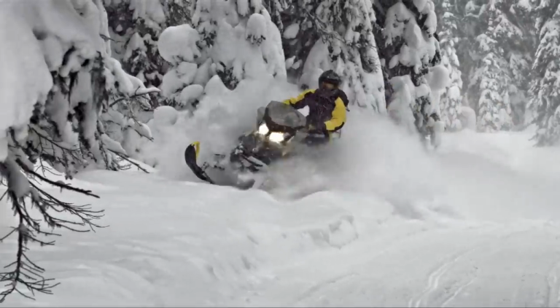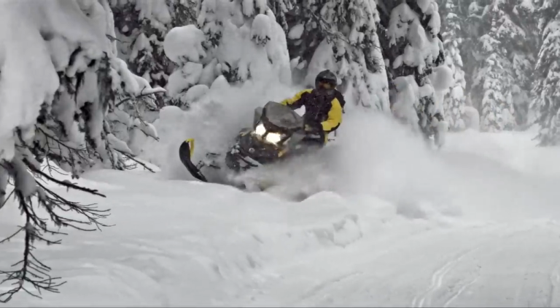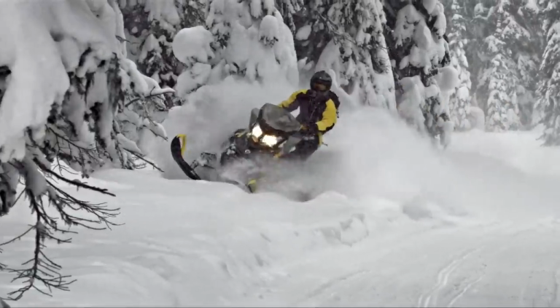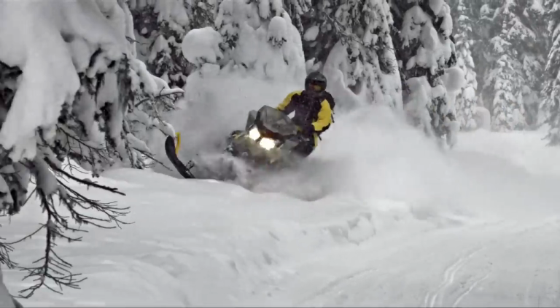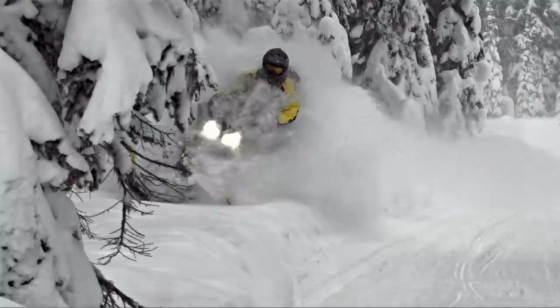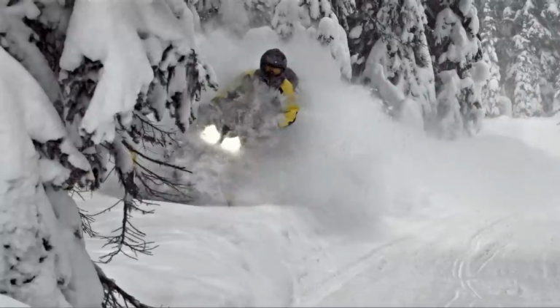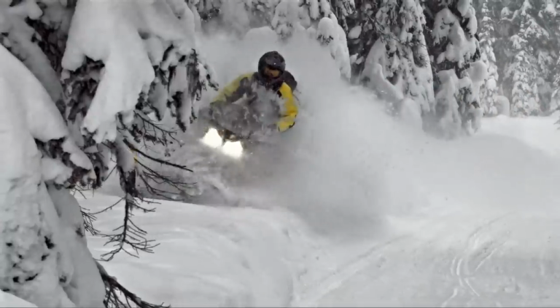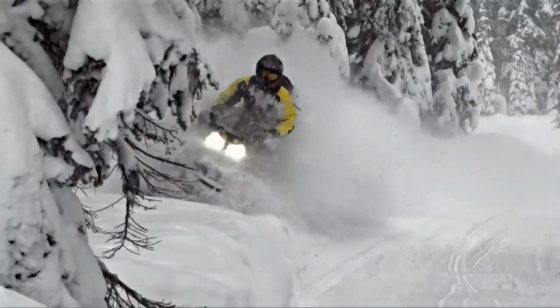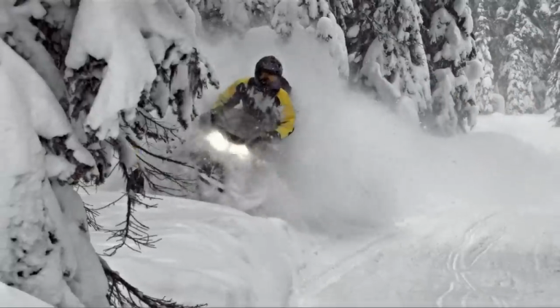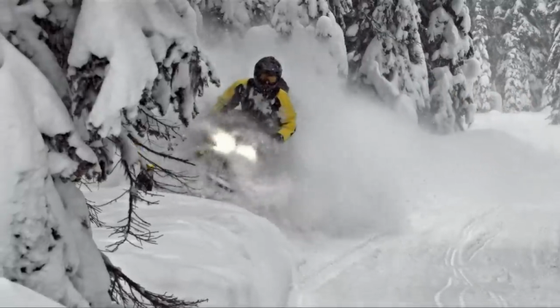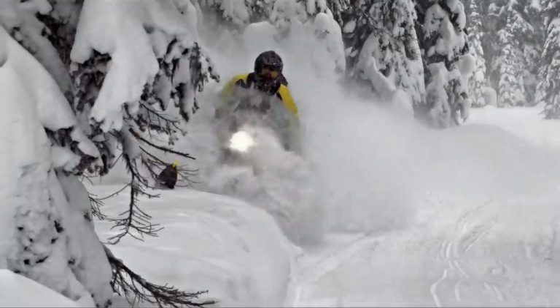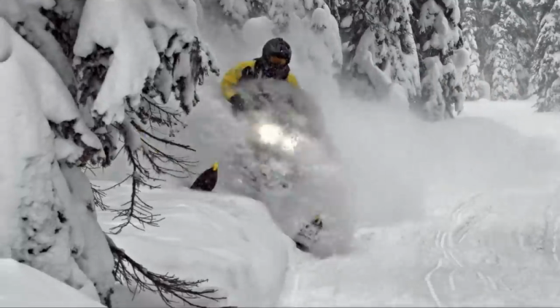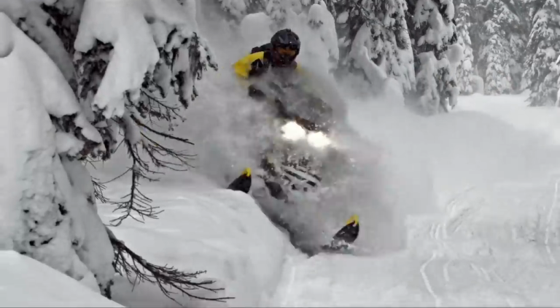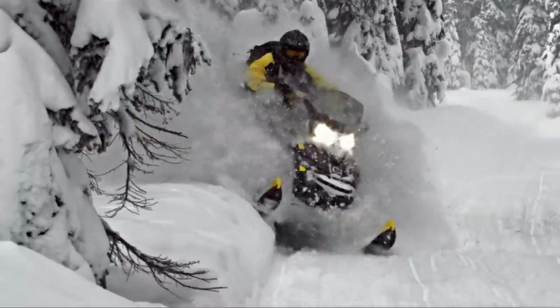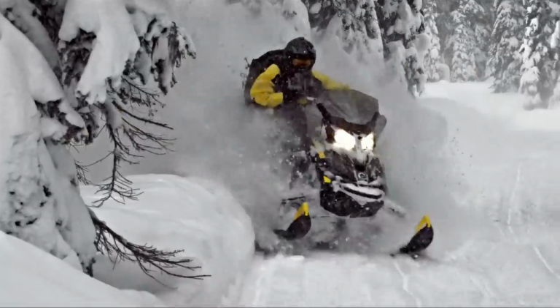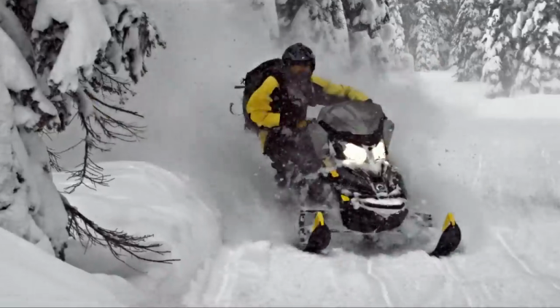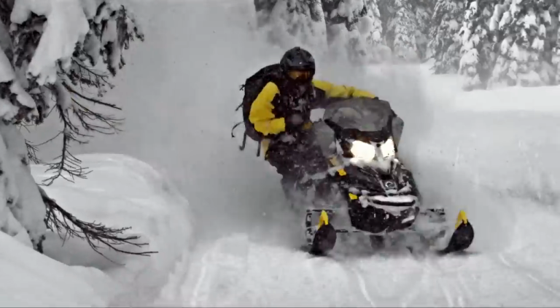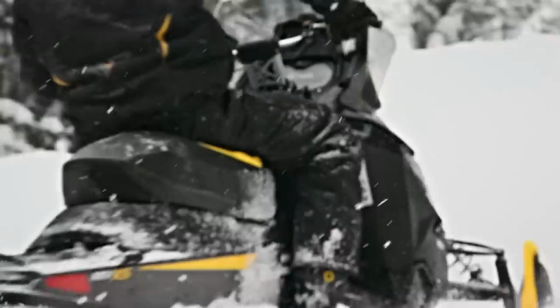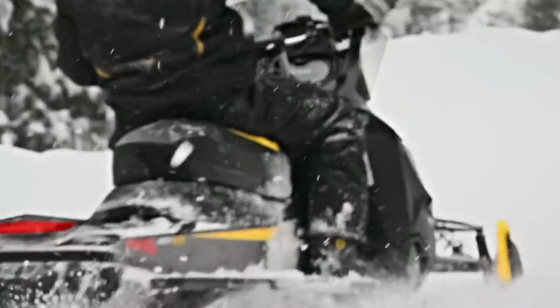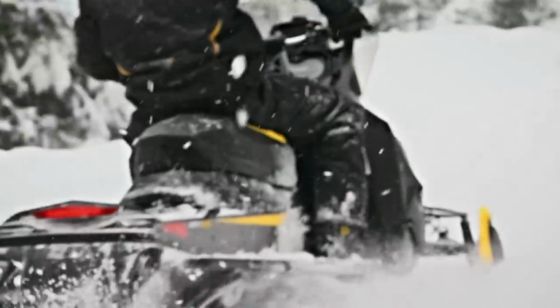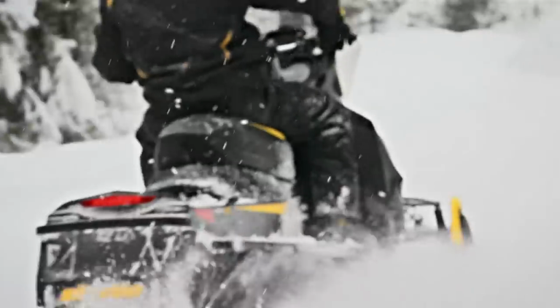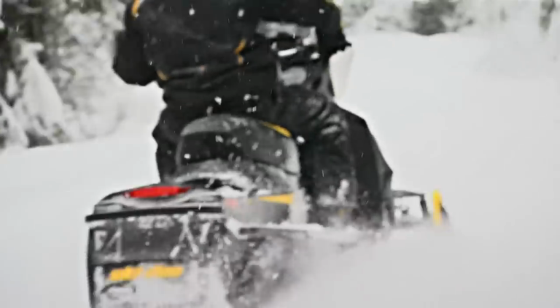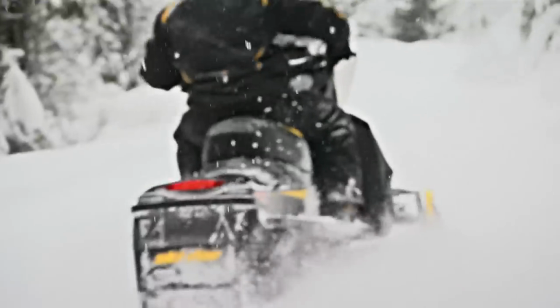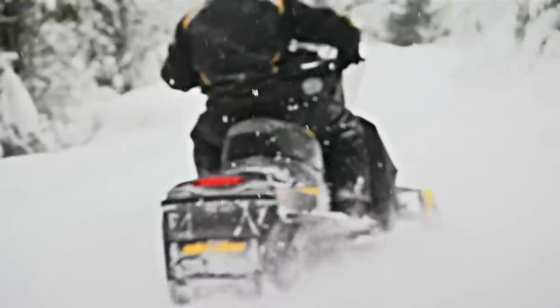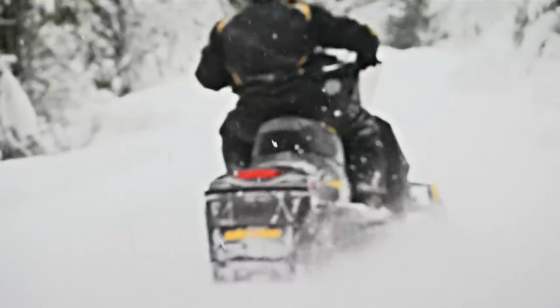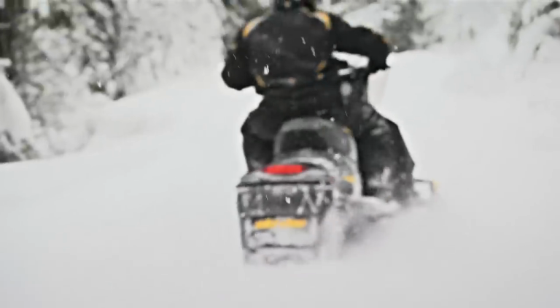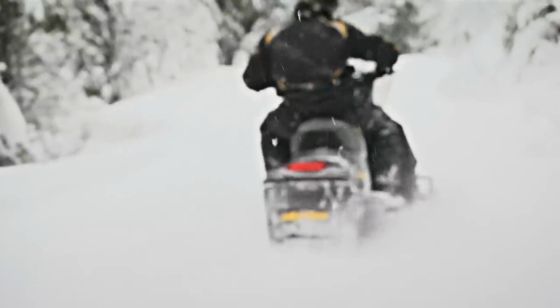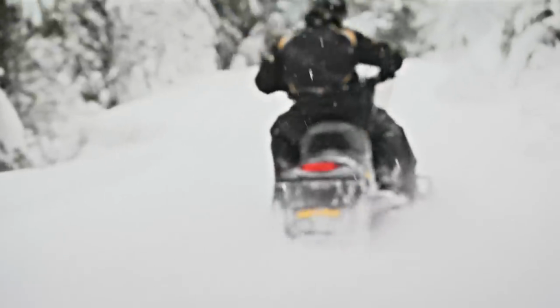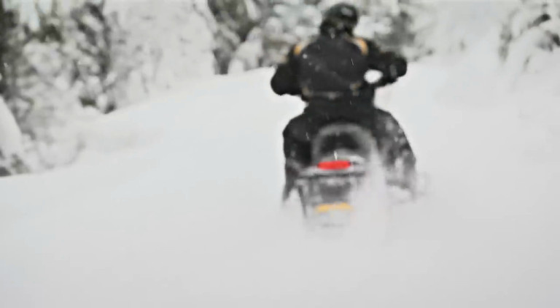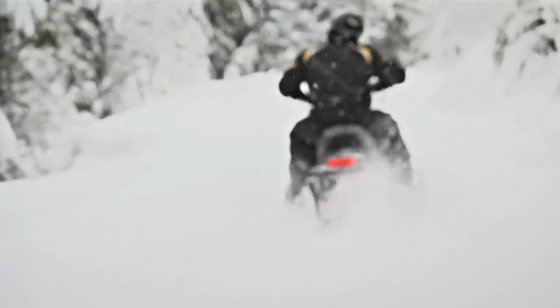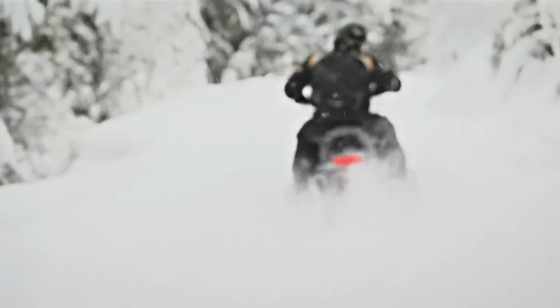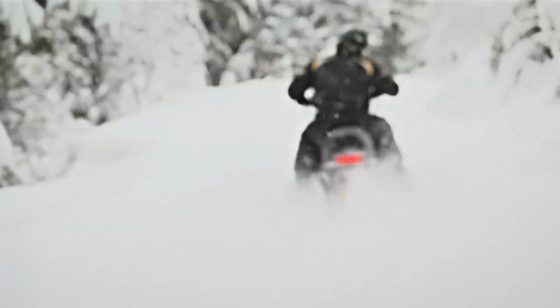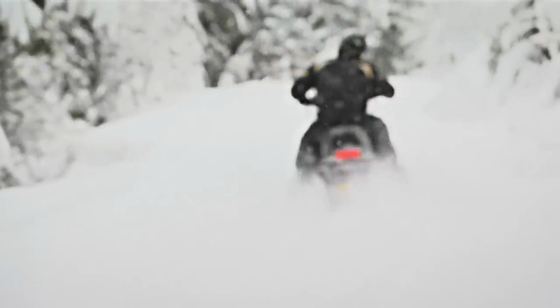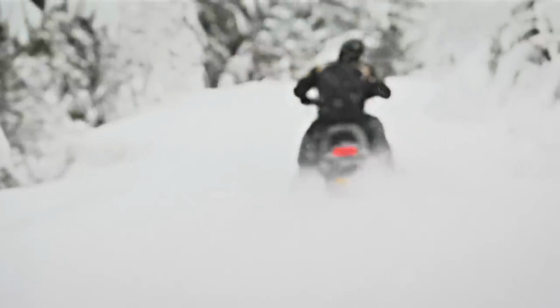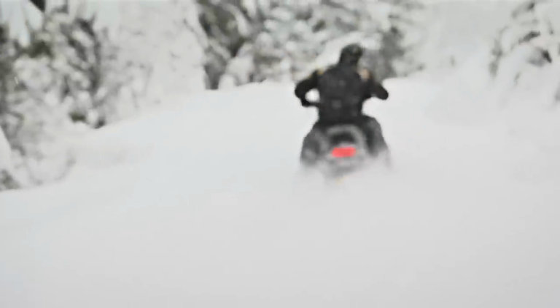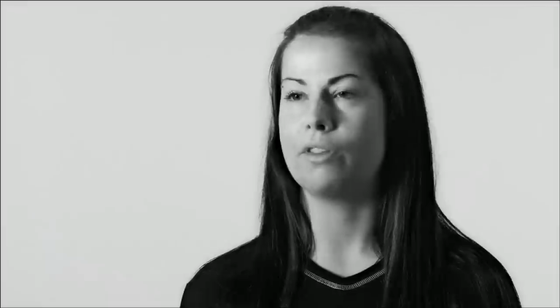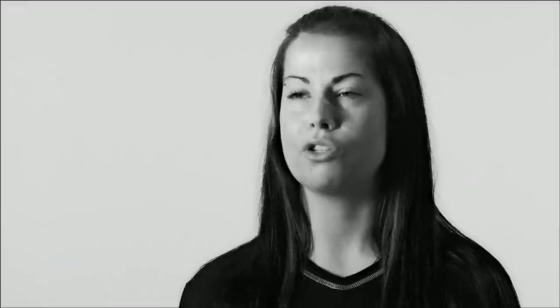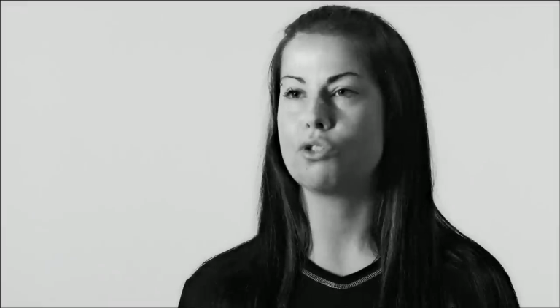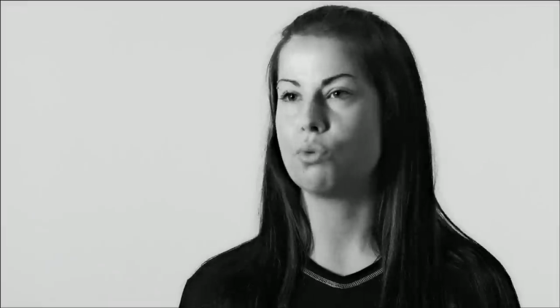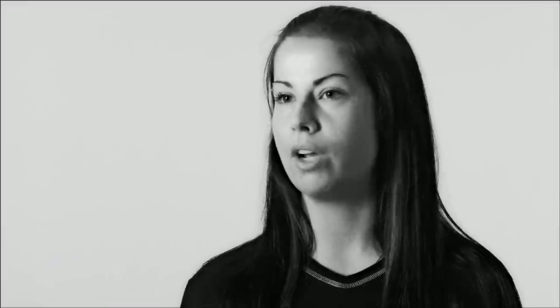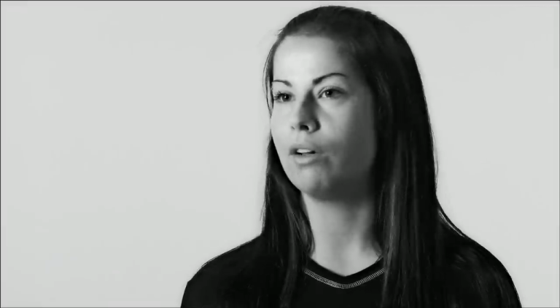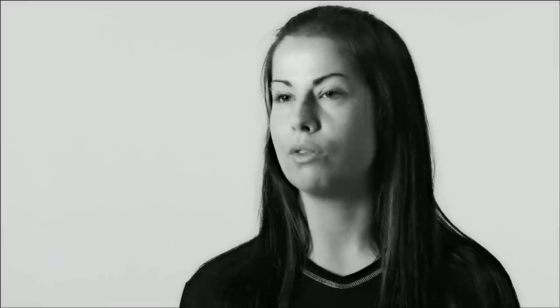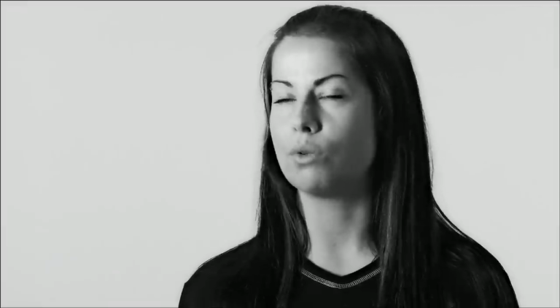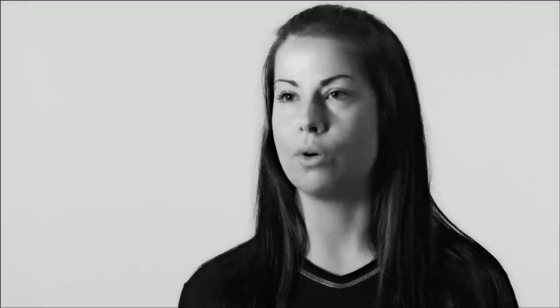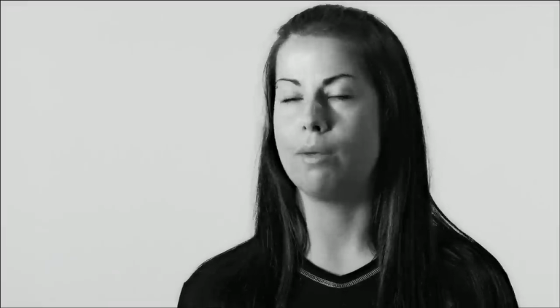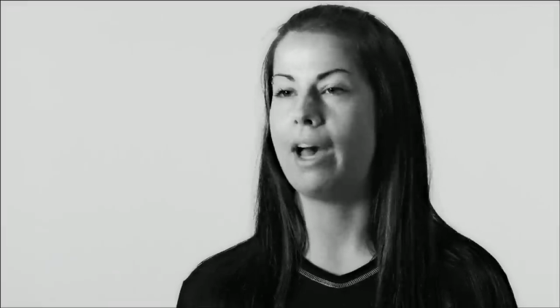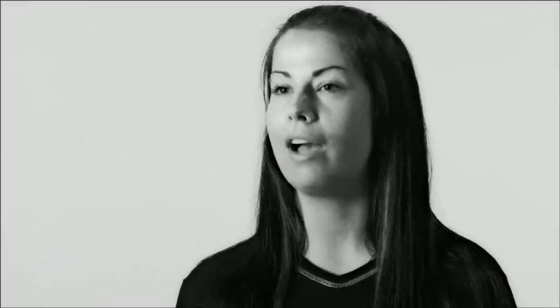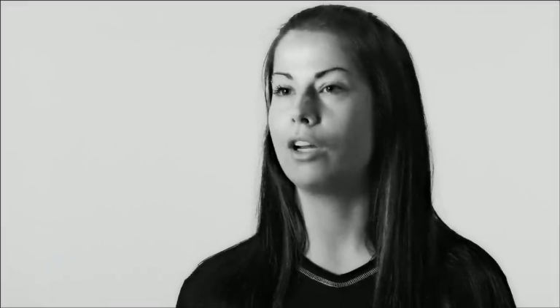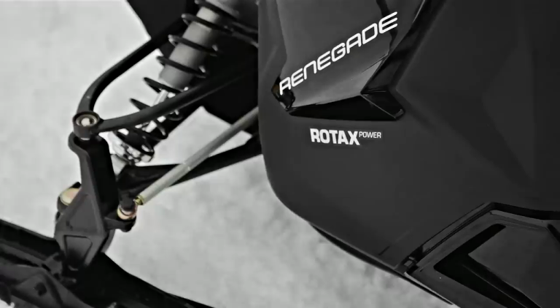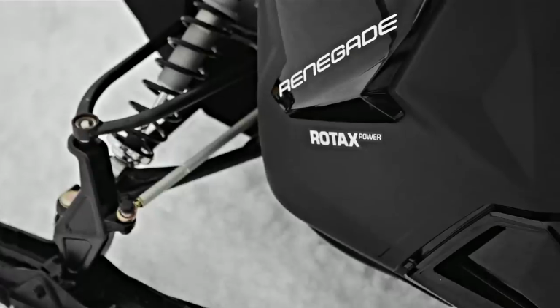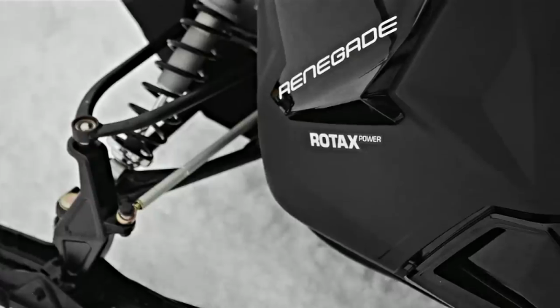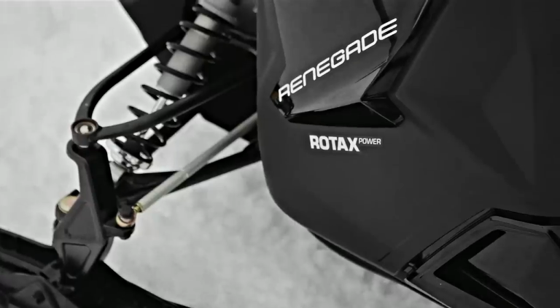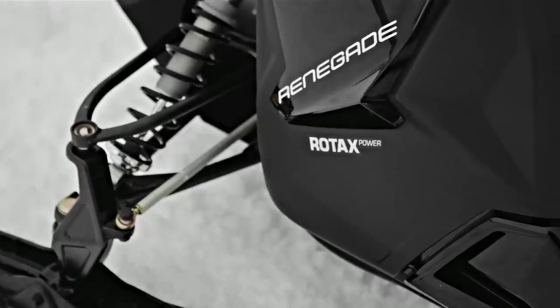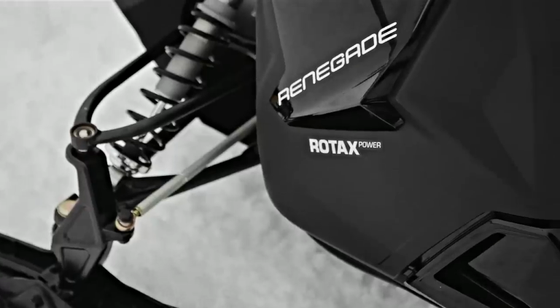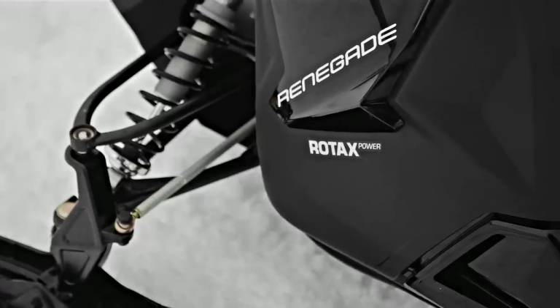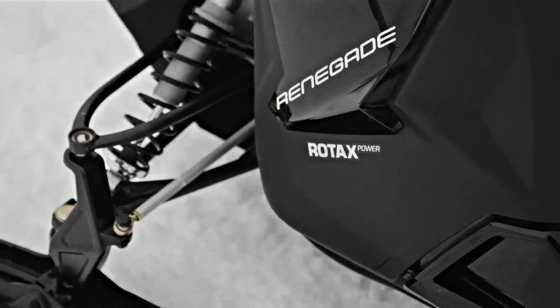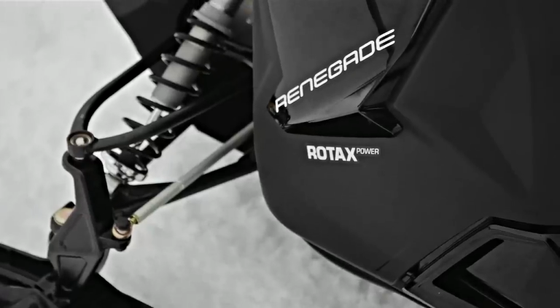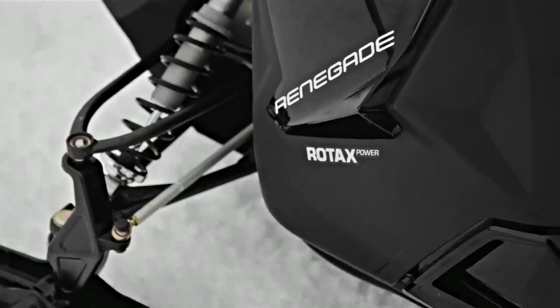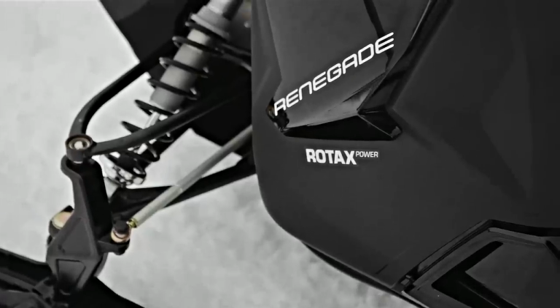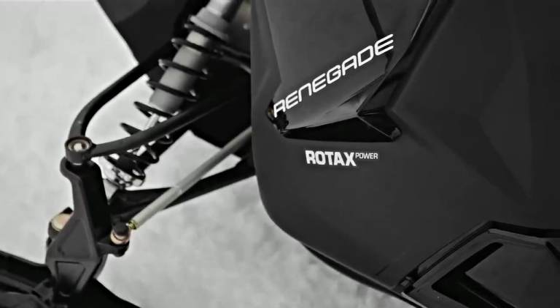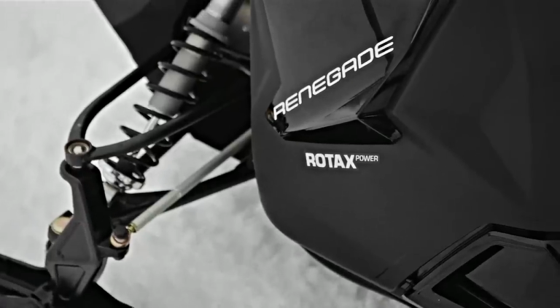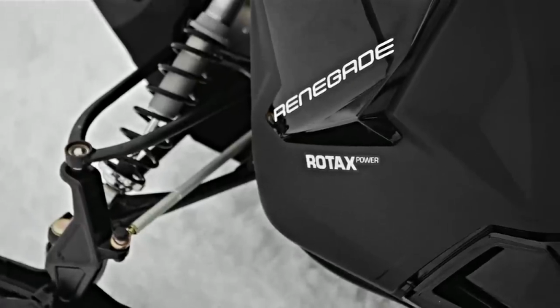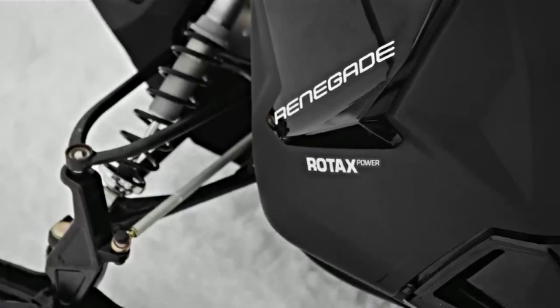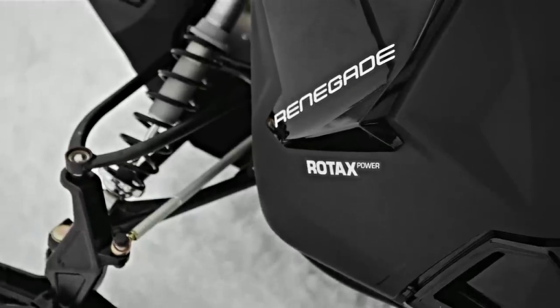A perfect snowmobile is a good example of the Renegade. It's lightweight yet strong, whether it's trails or in the backcountry, it's feasible for both.